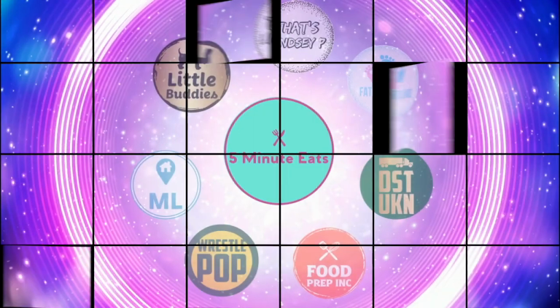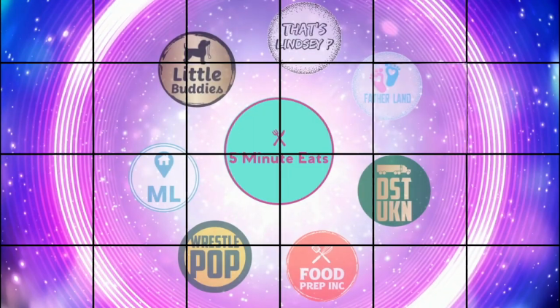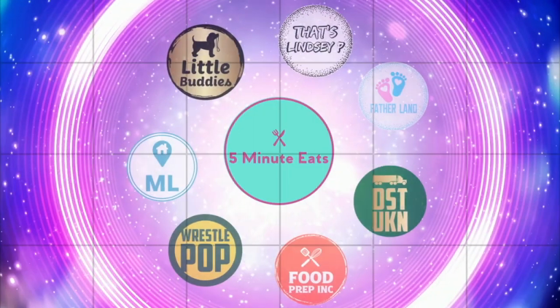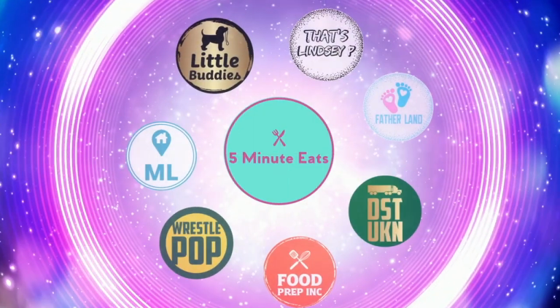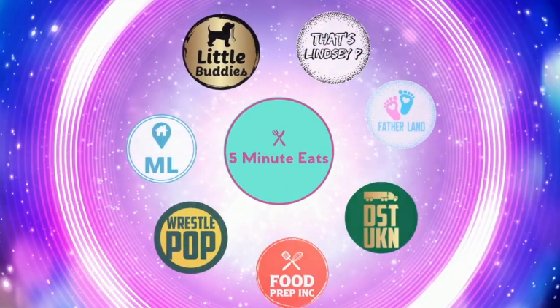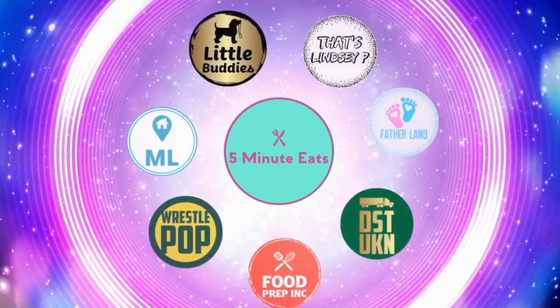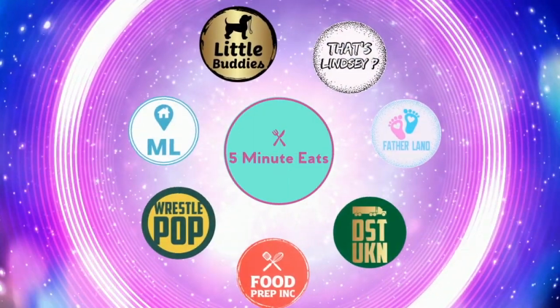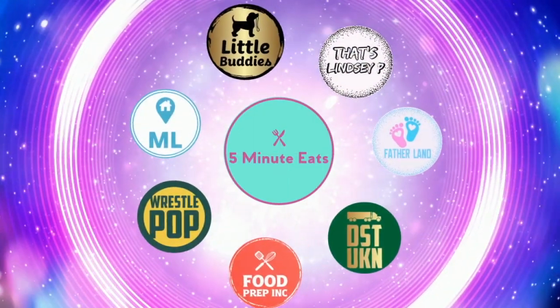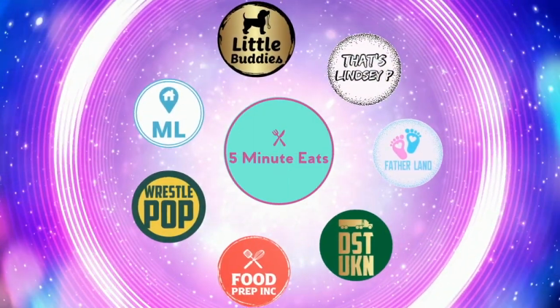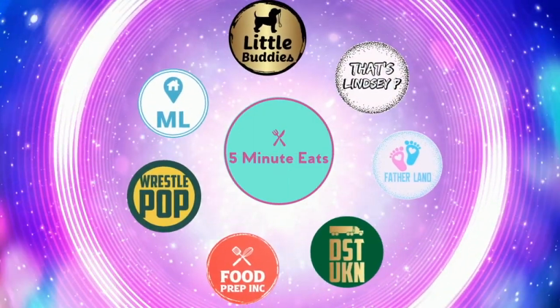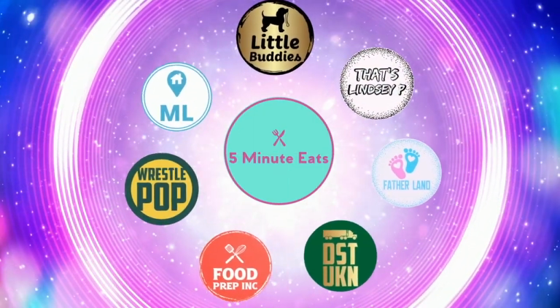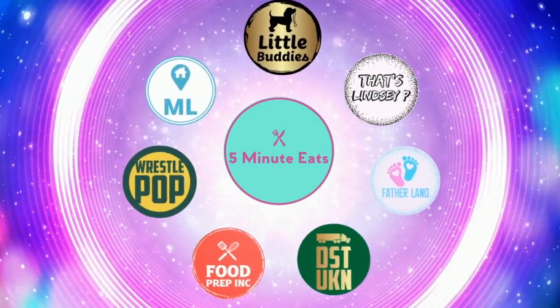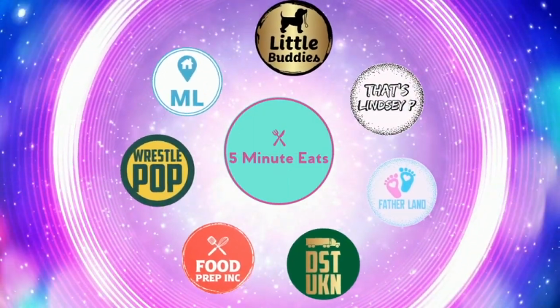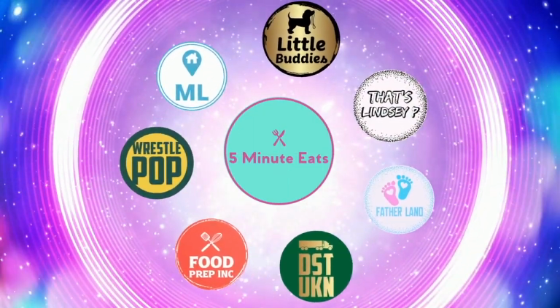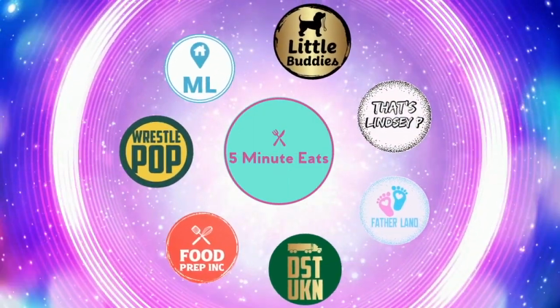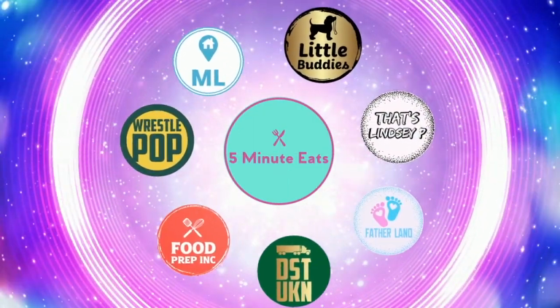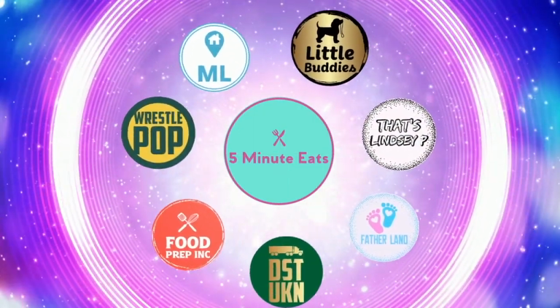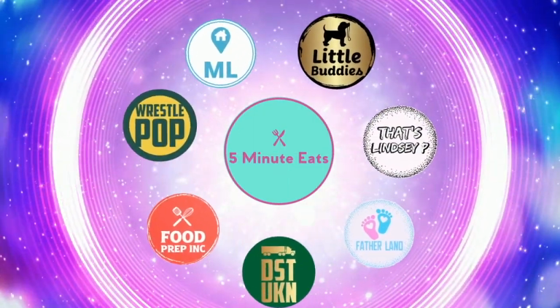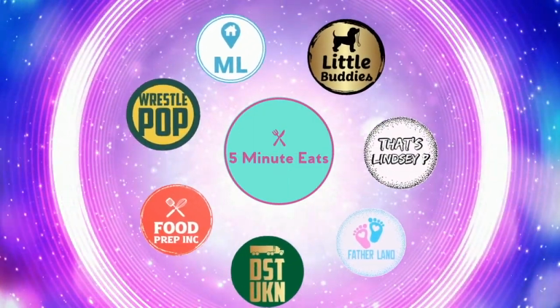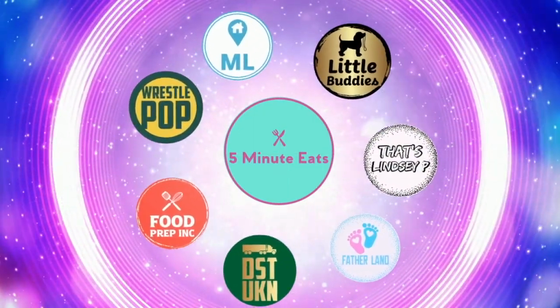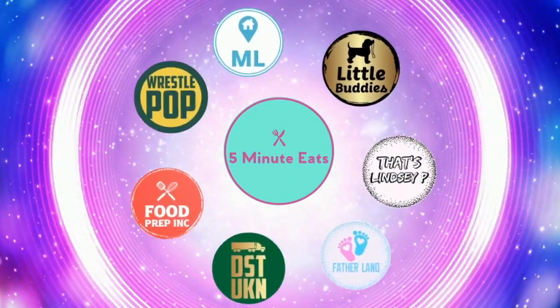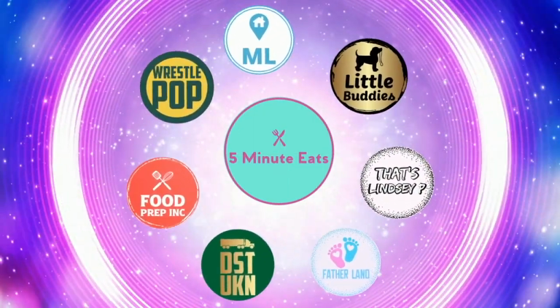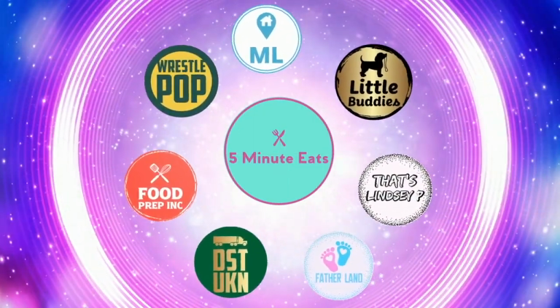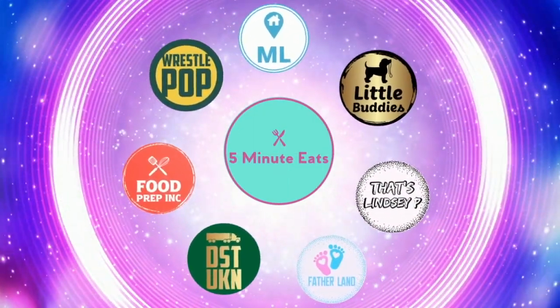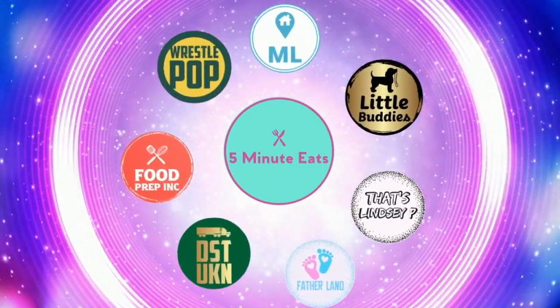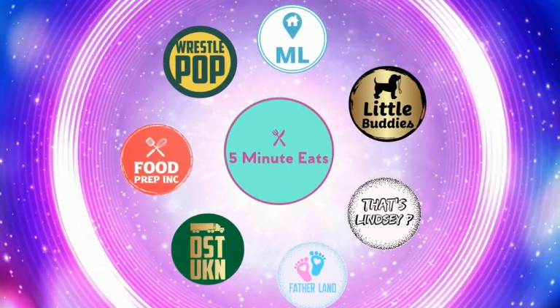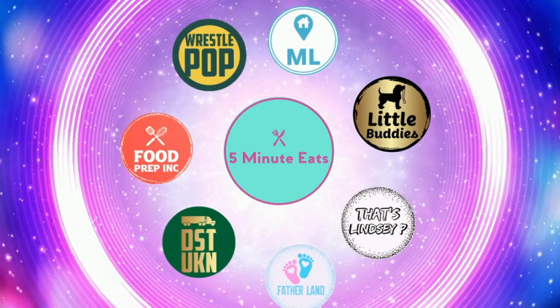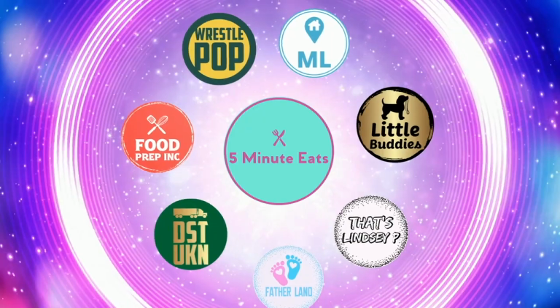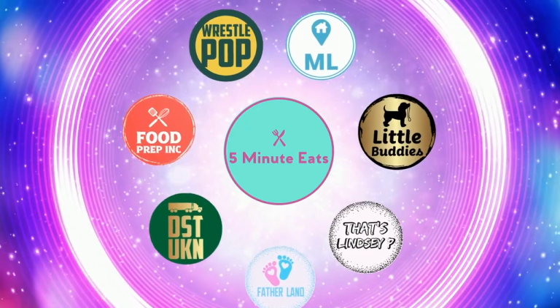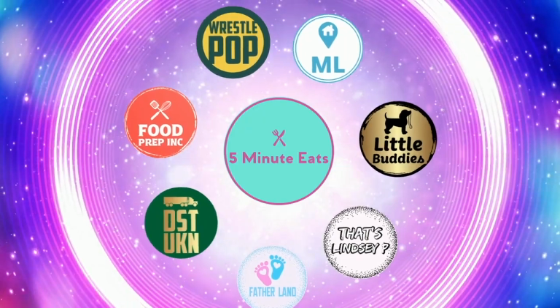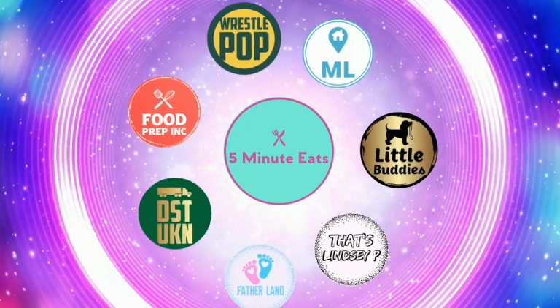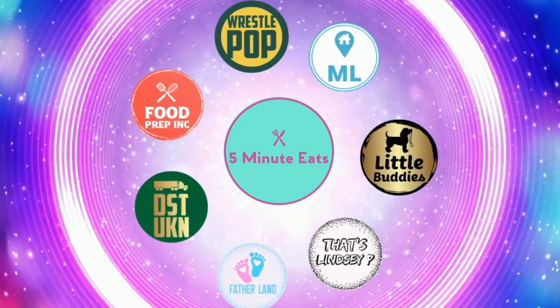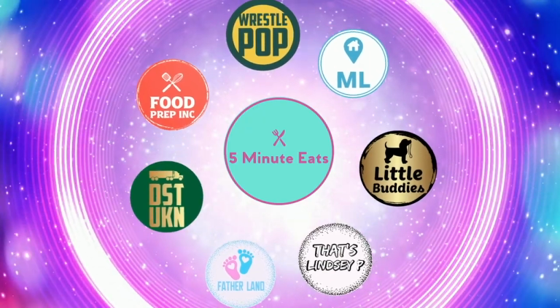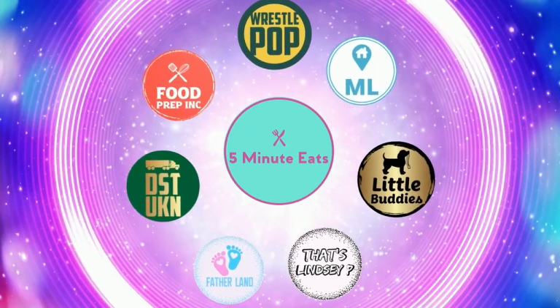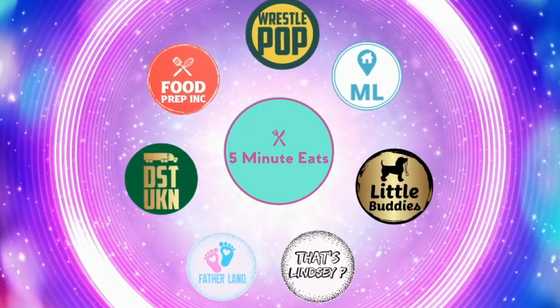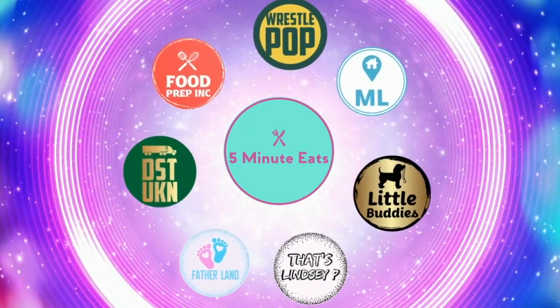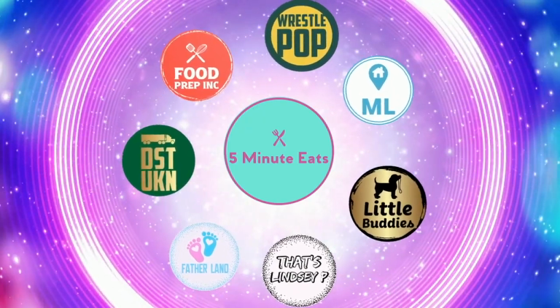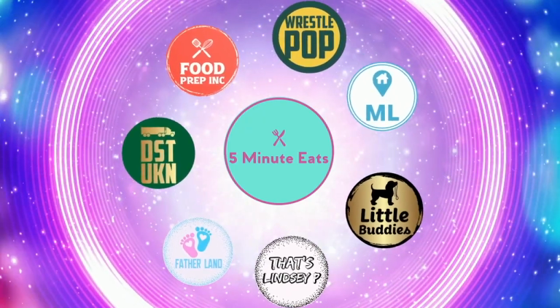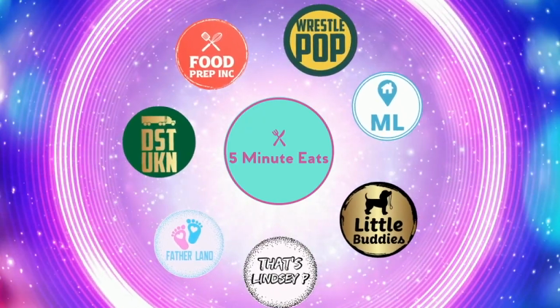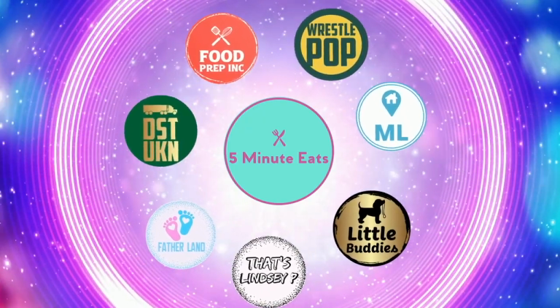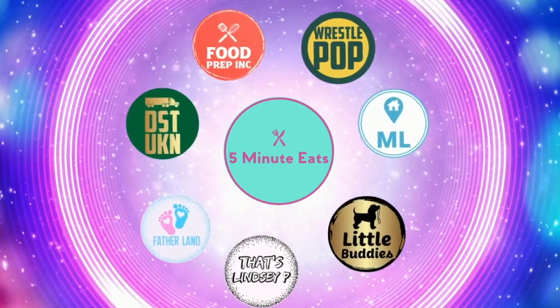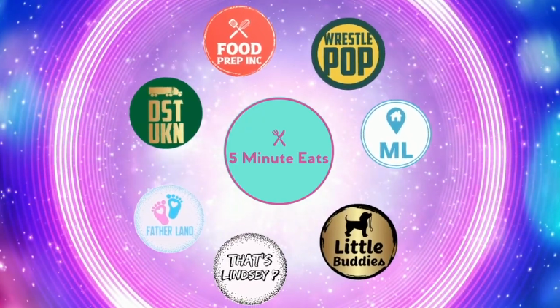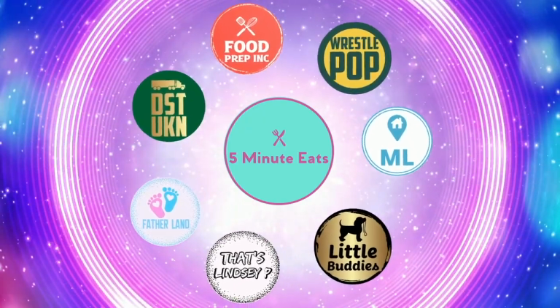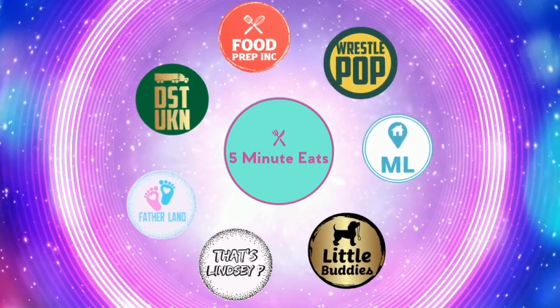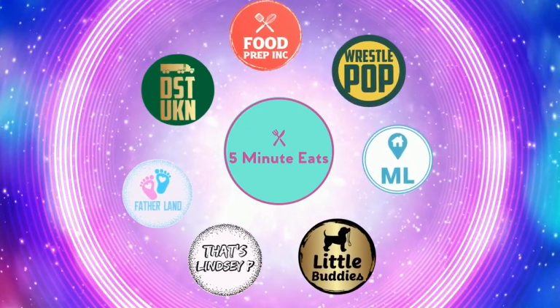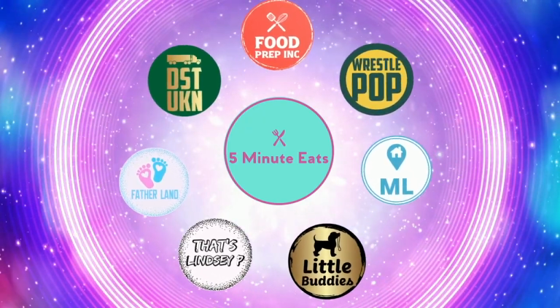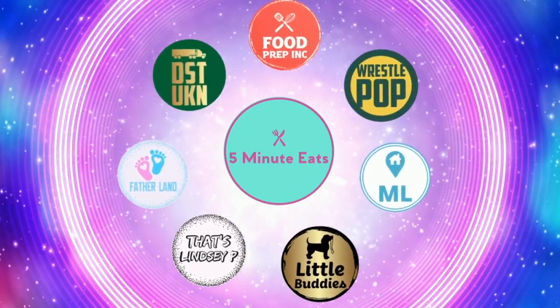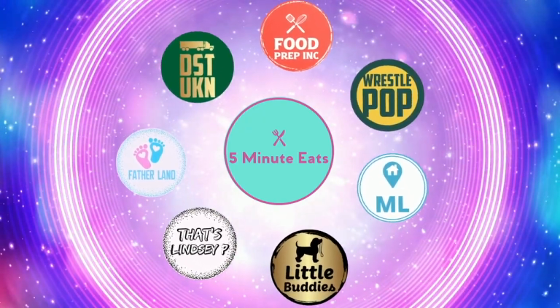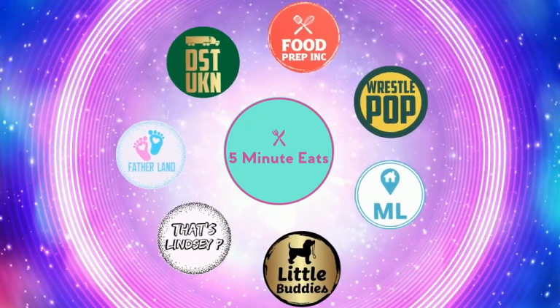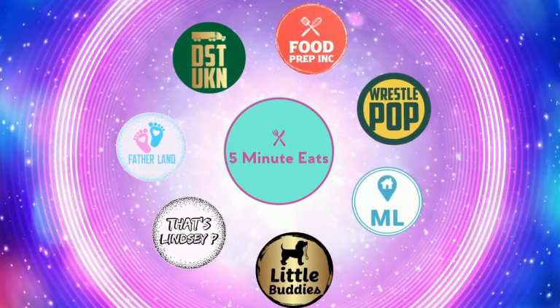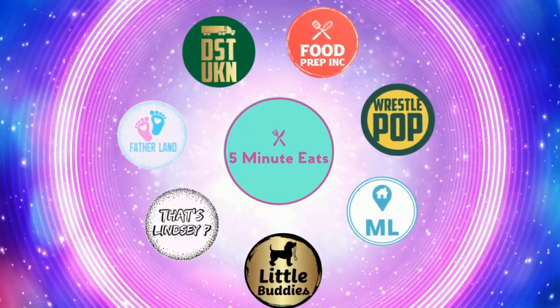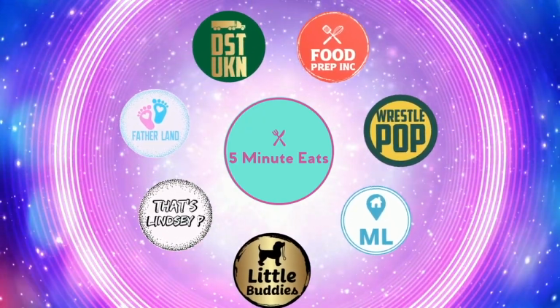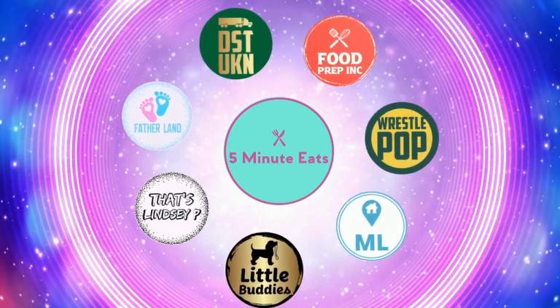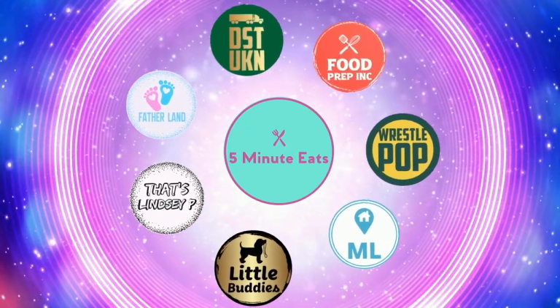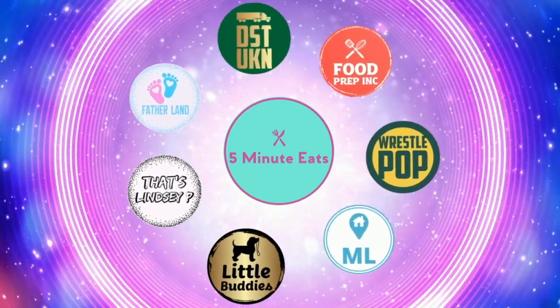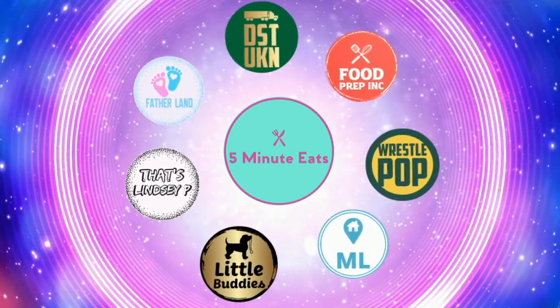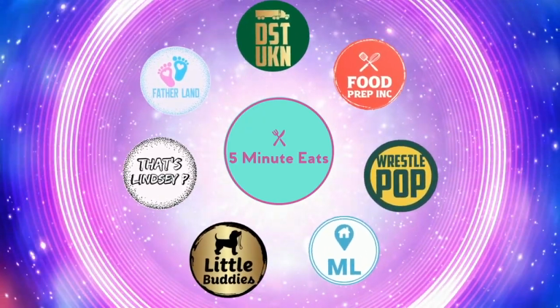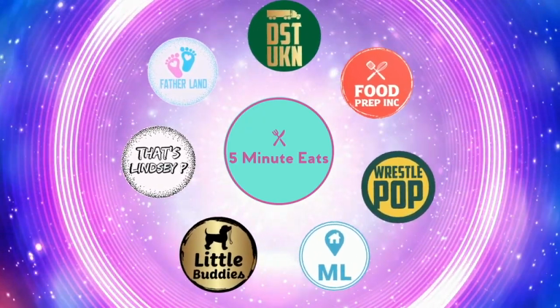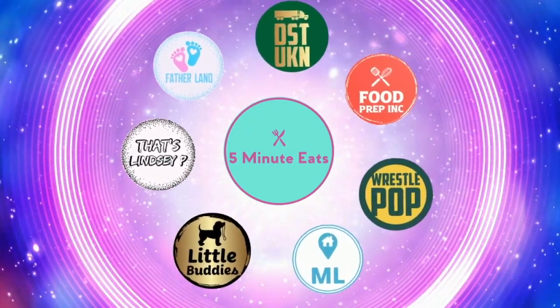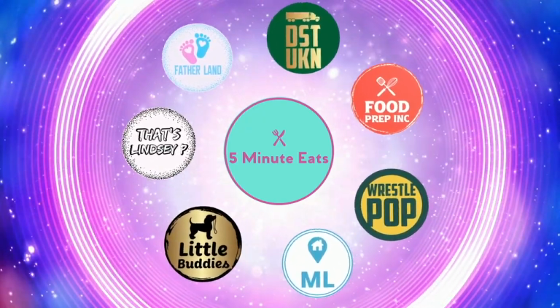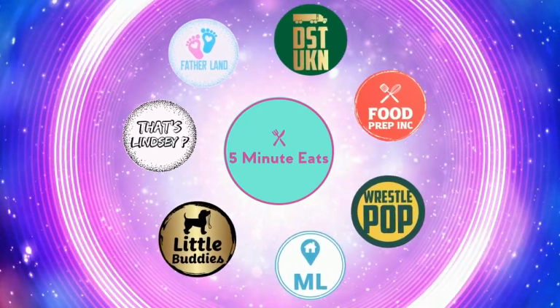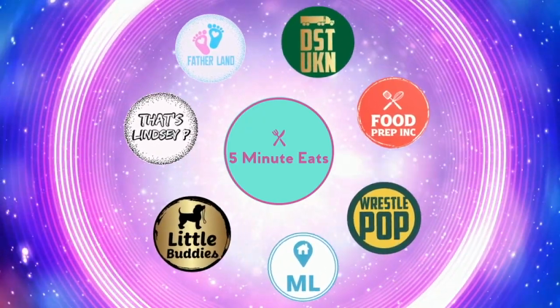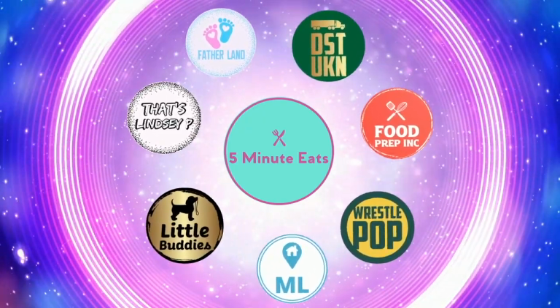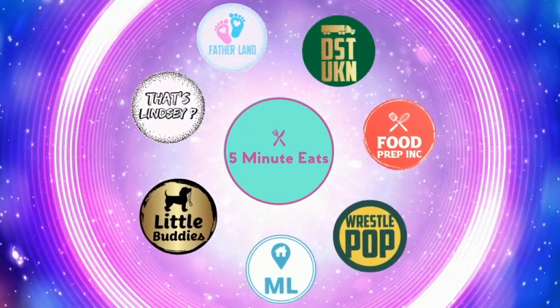If you like what we're doing here, definitely check out our other channel, 5 Minute Eats. And don't forget to give us a like and subscribe.